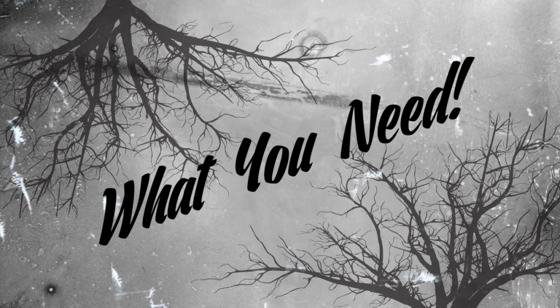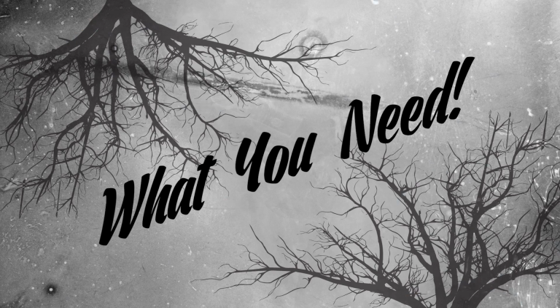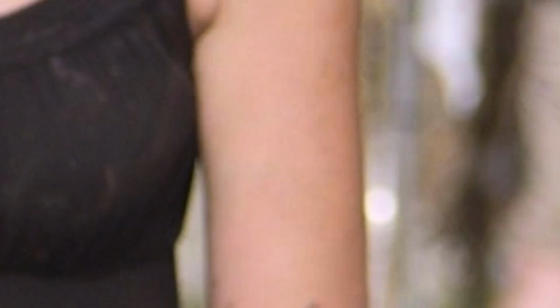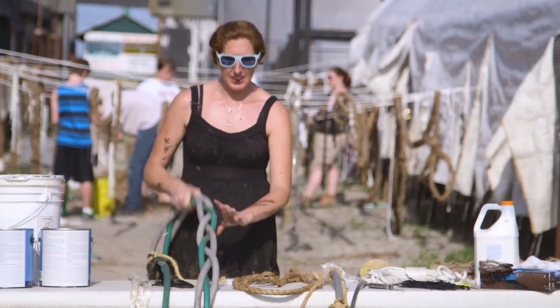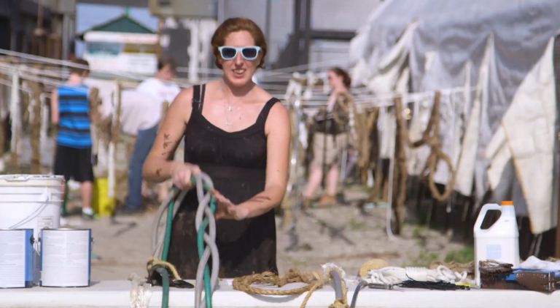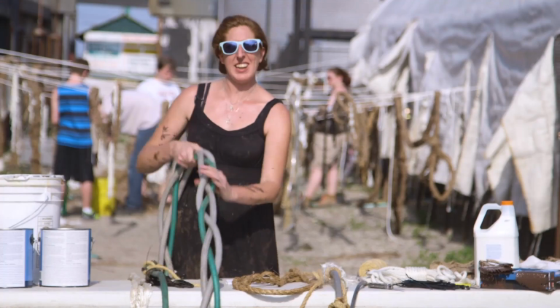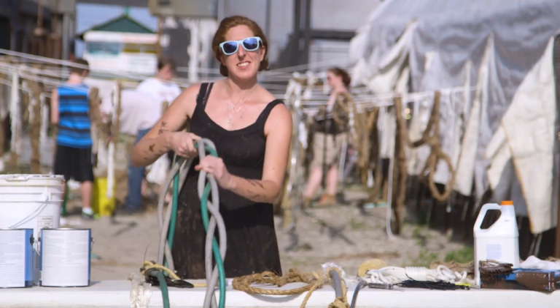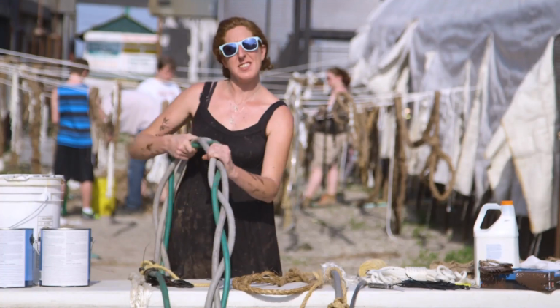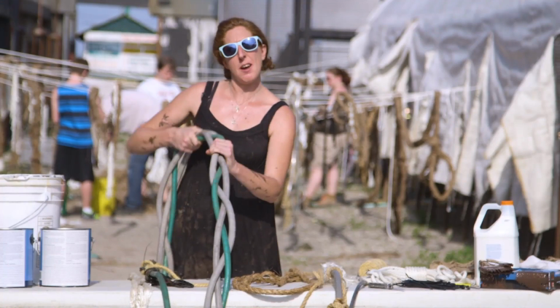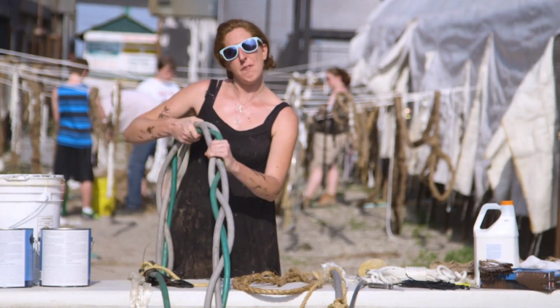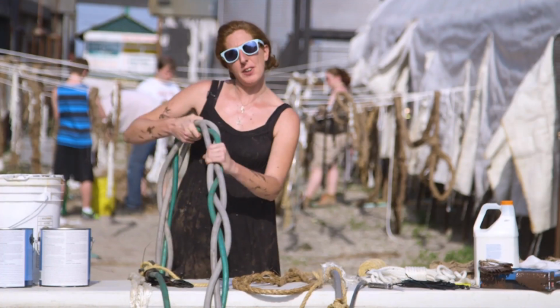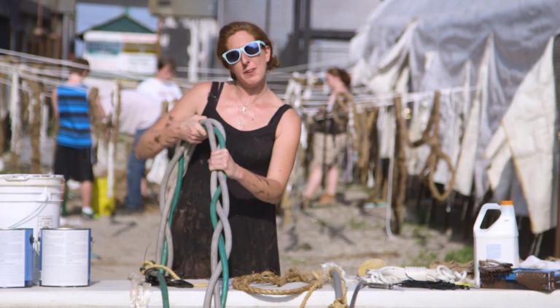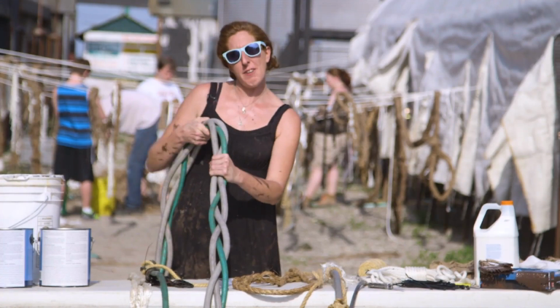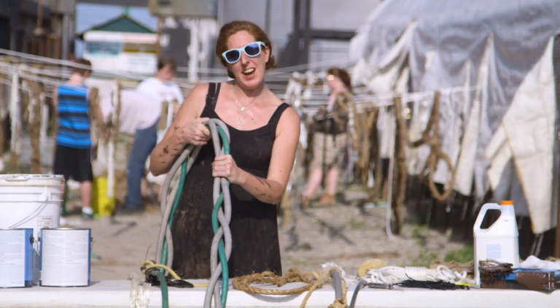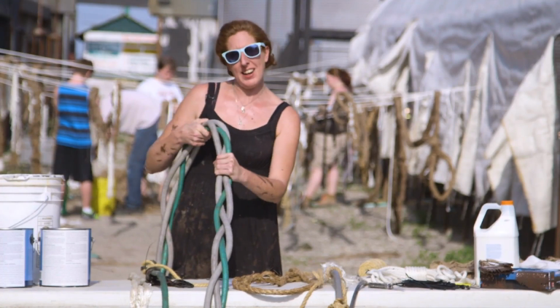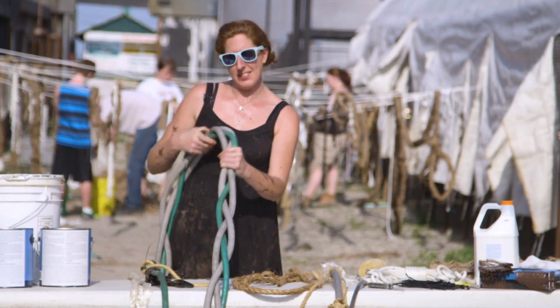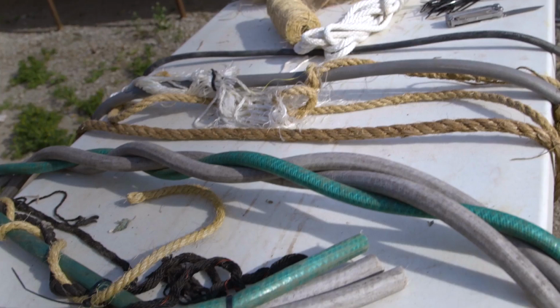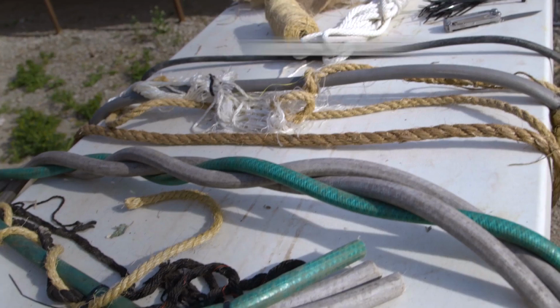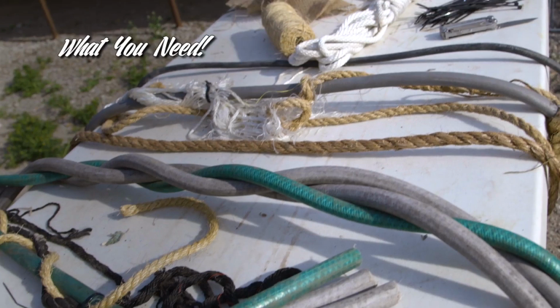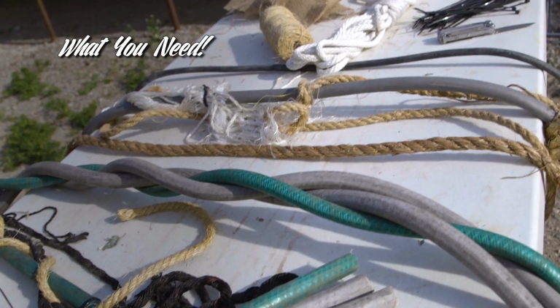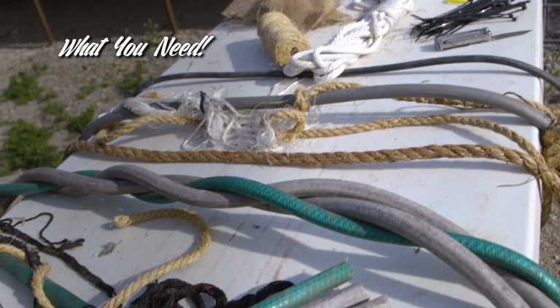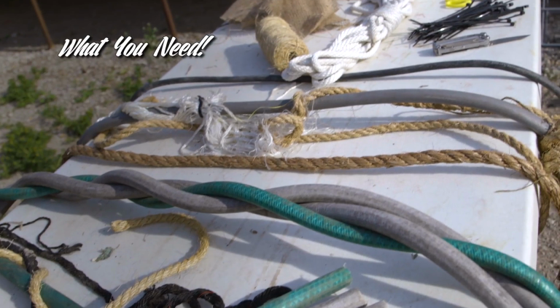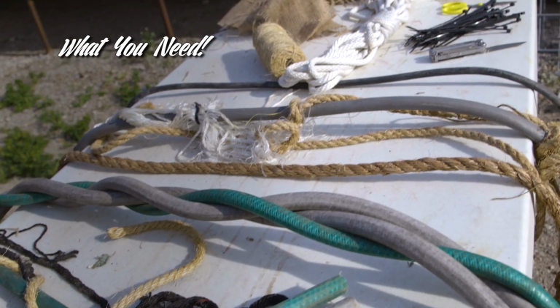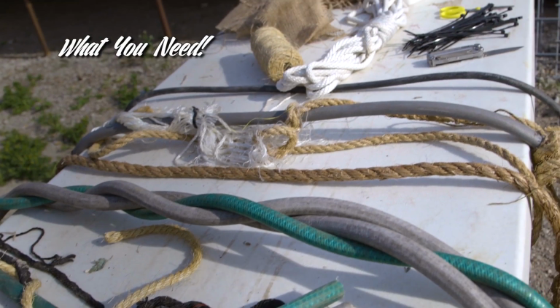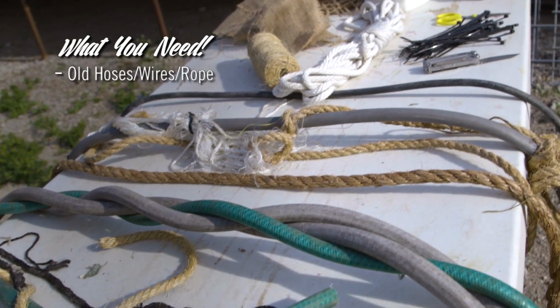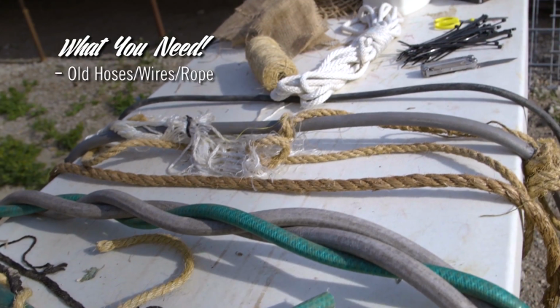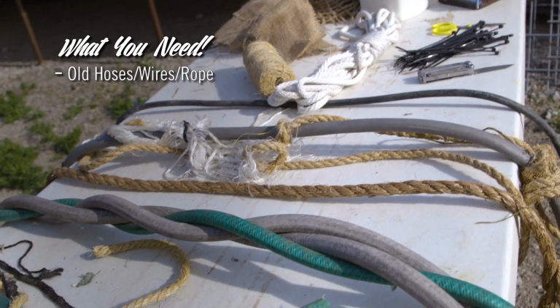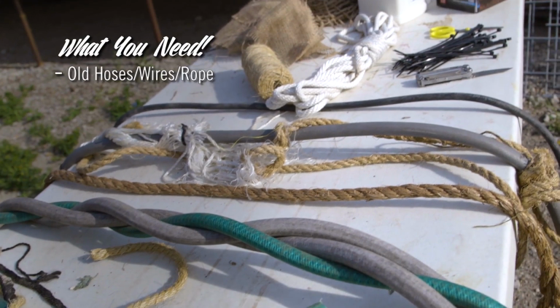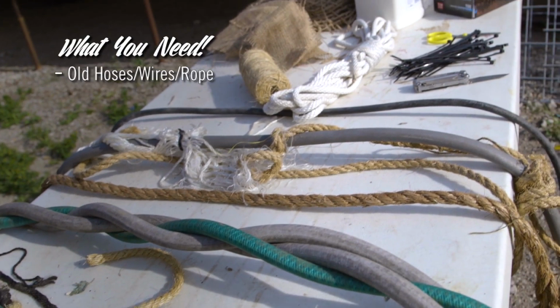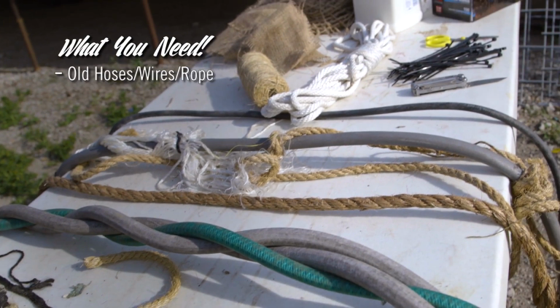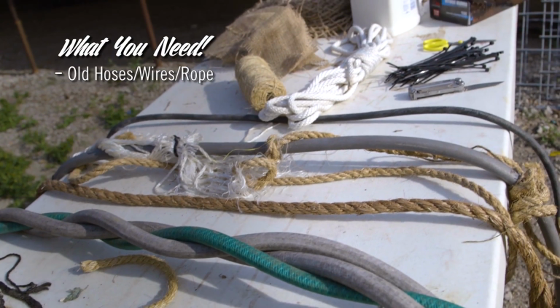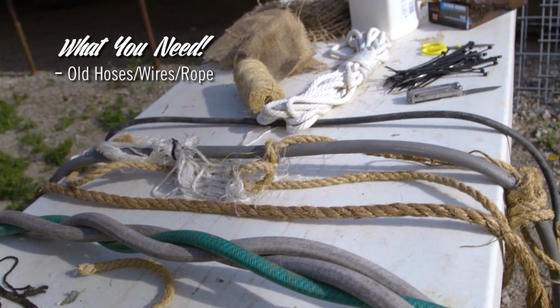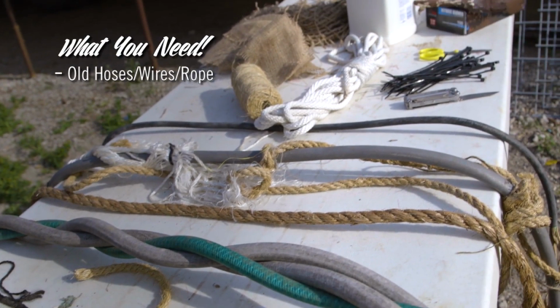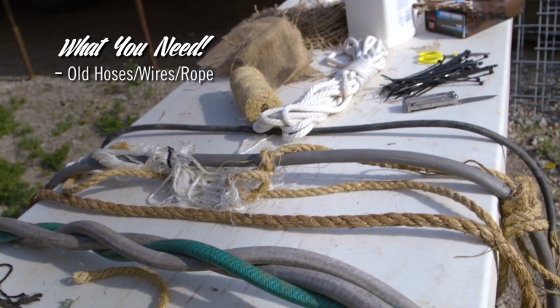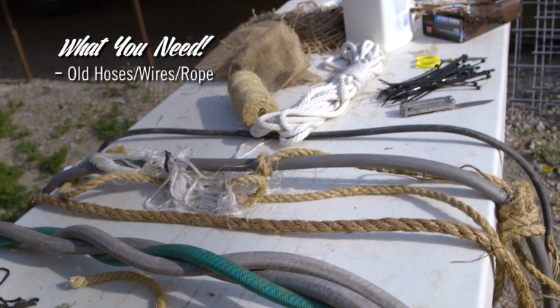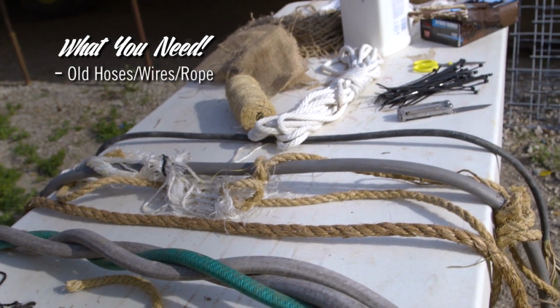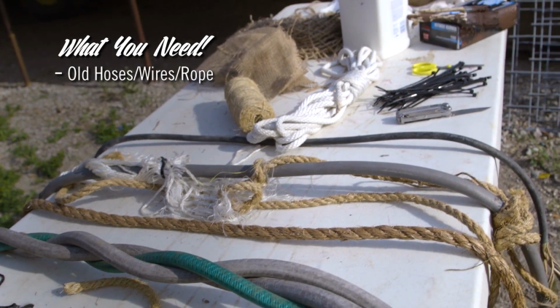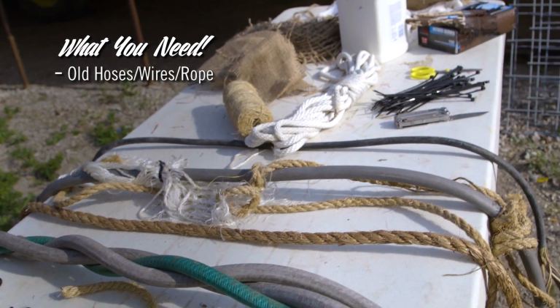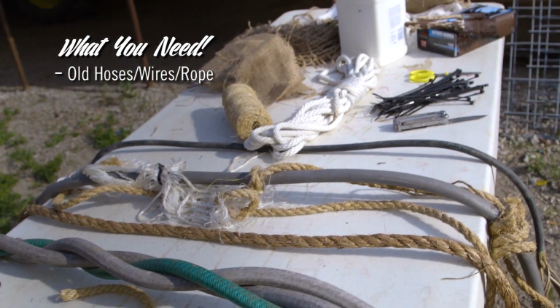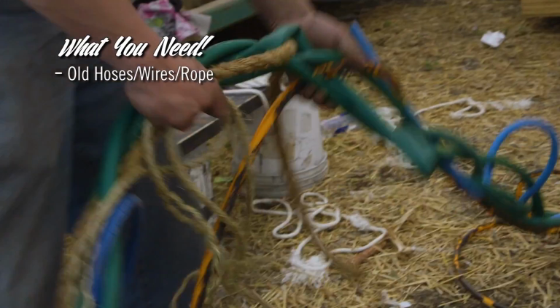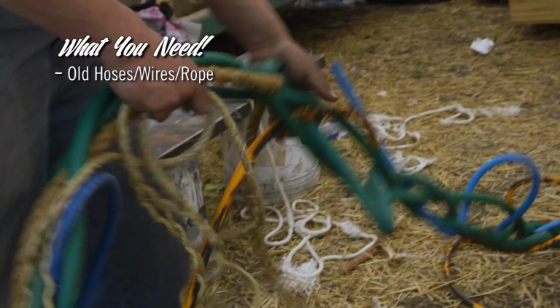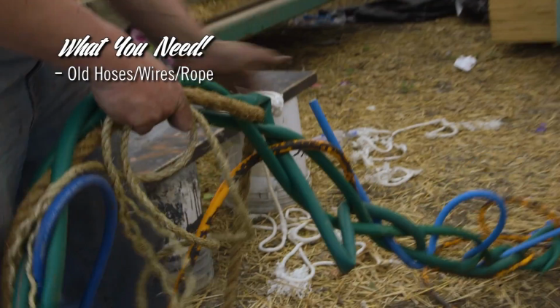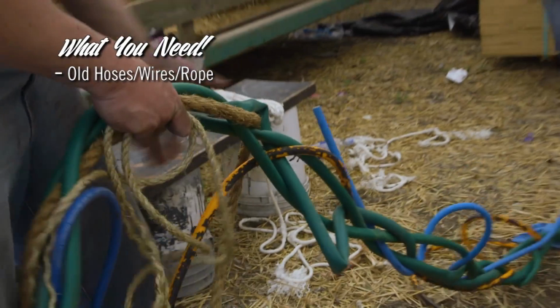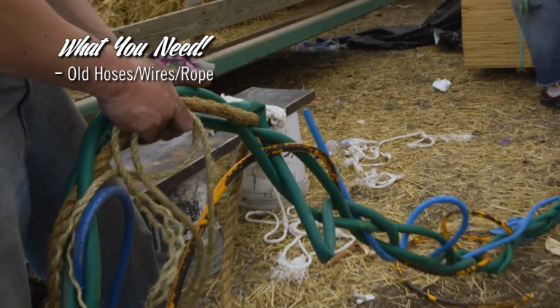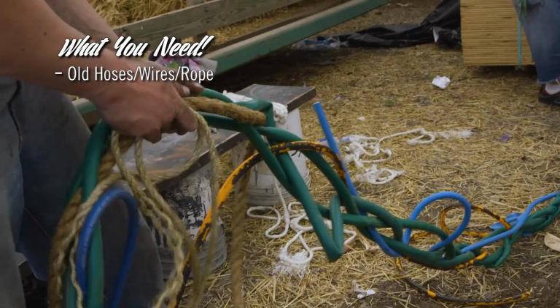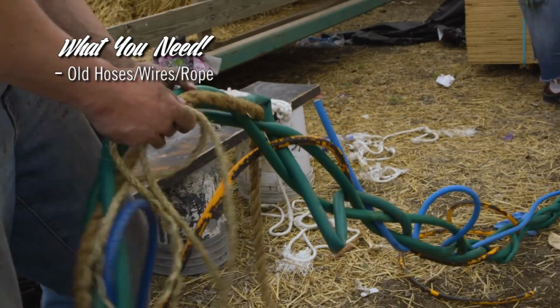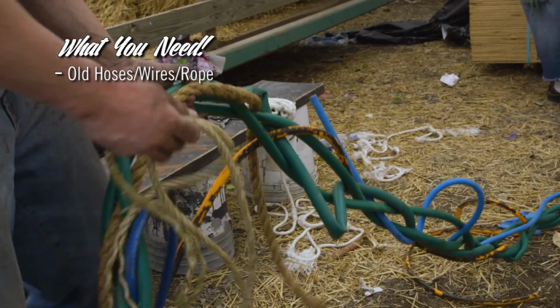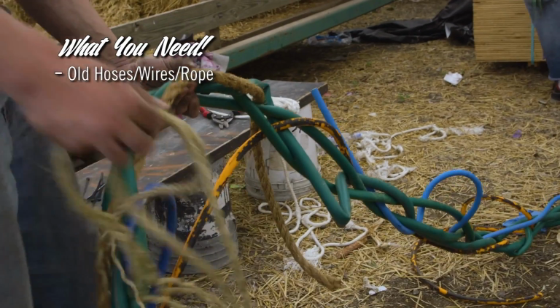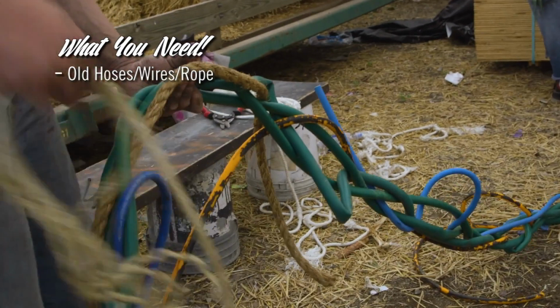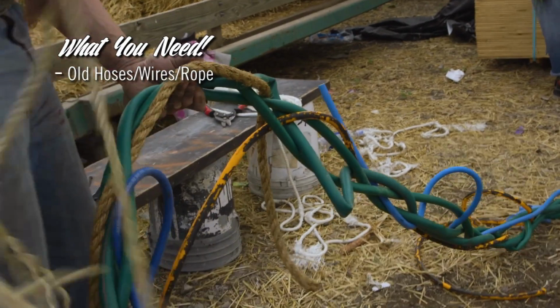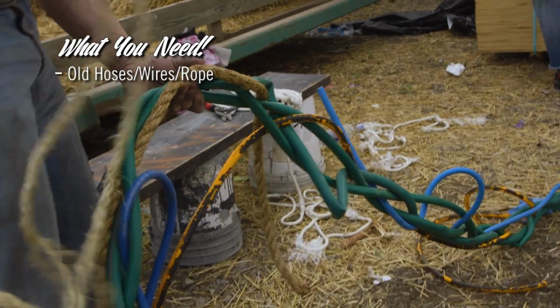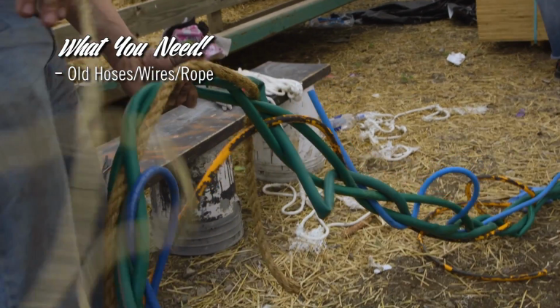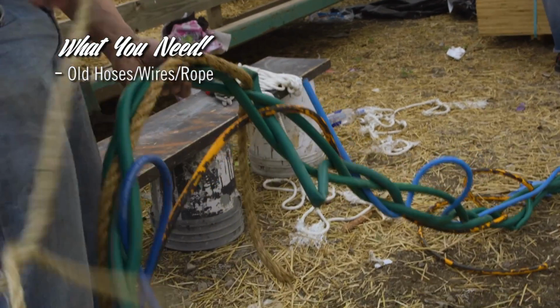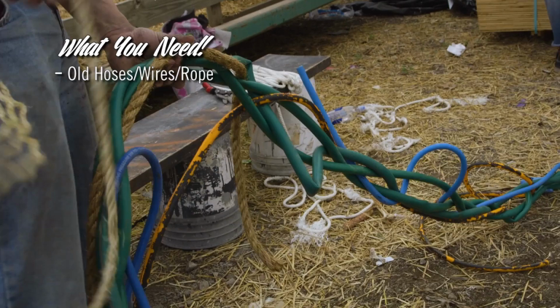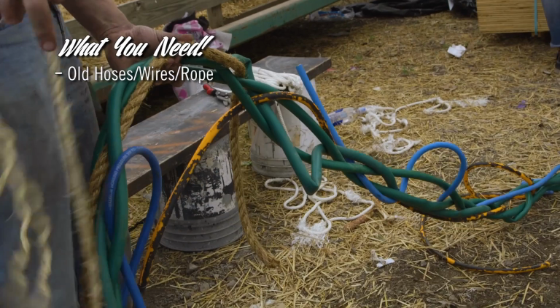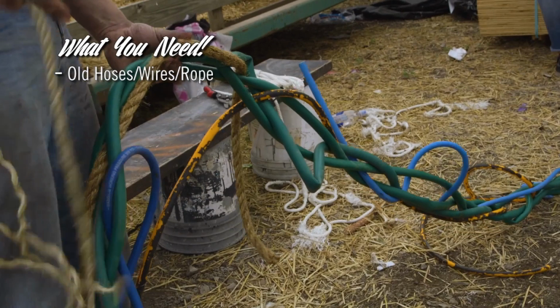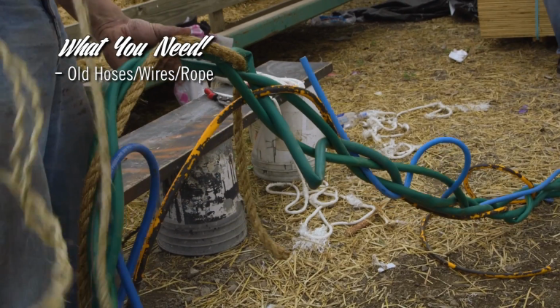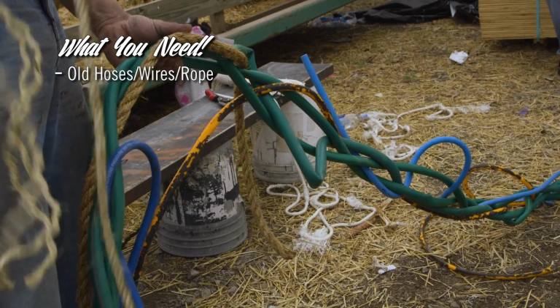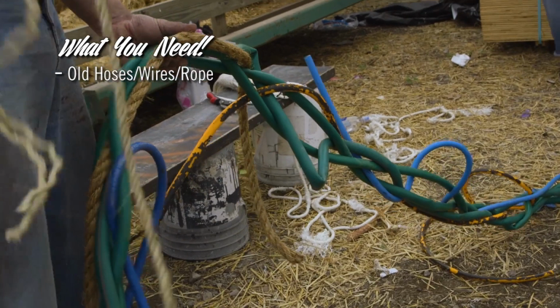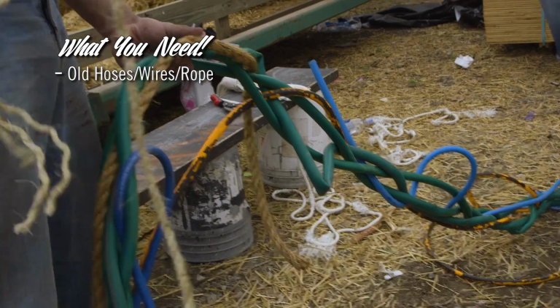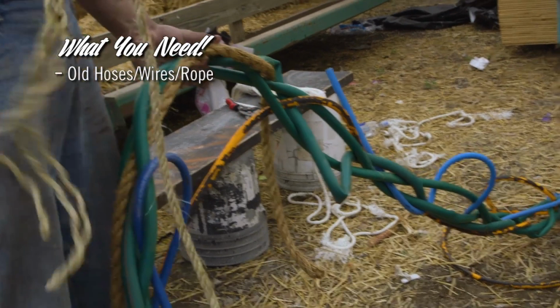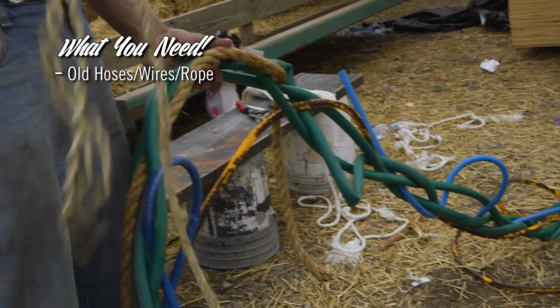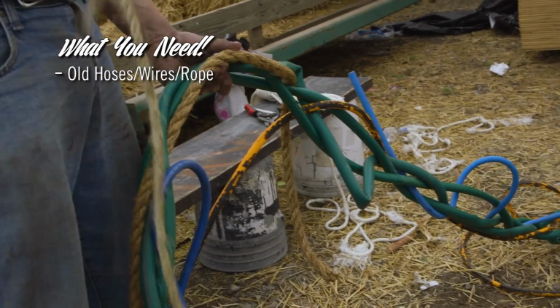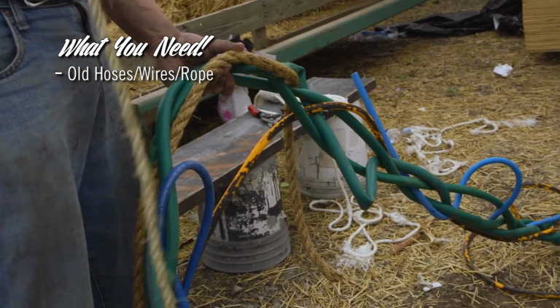You're going to need stuff for your vines — anything from old hoses, wires, ropes — anything along these lines will work.